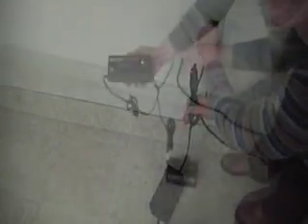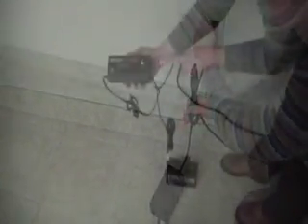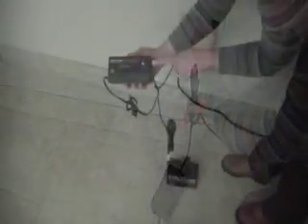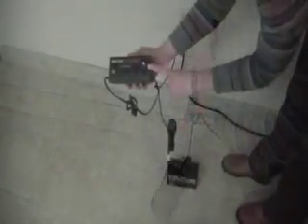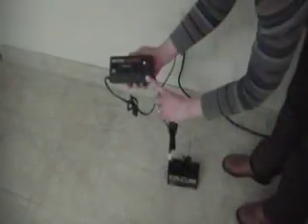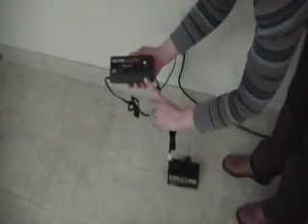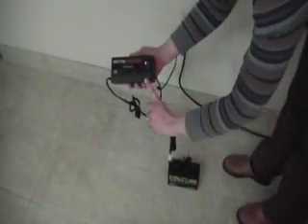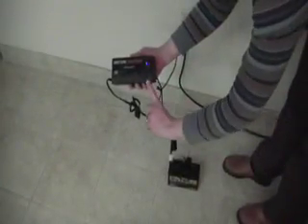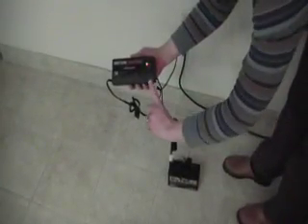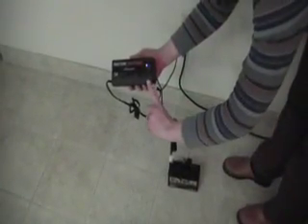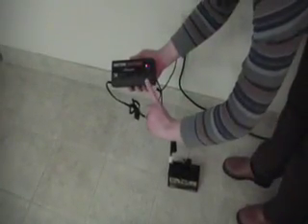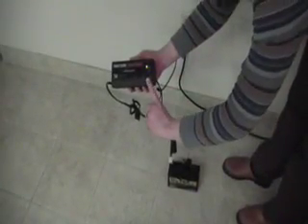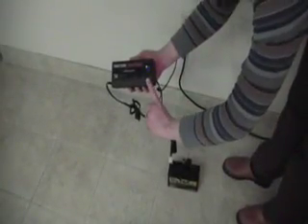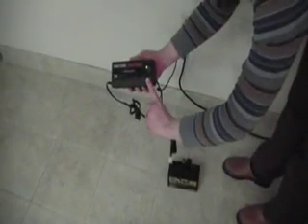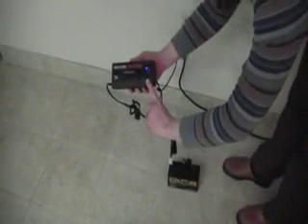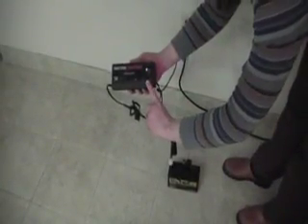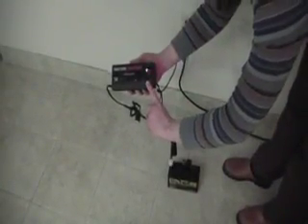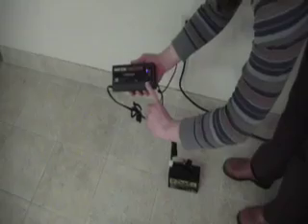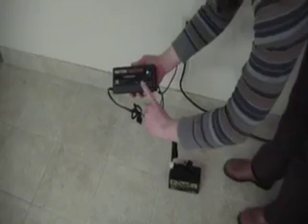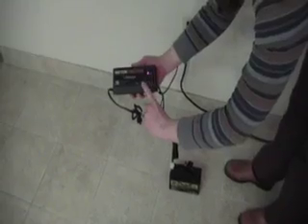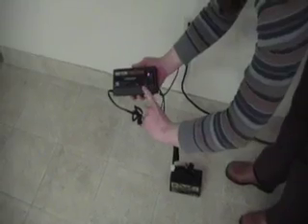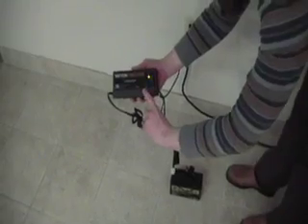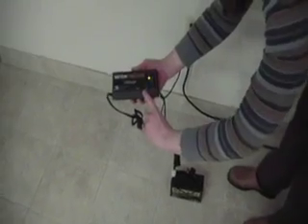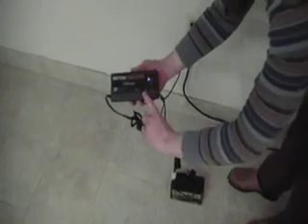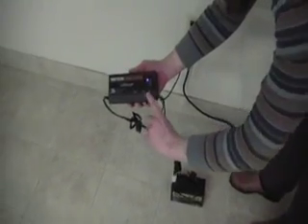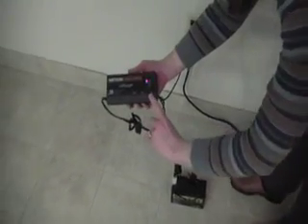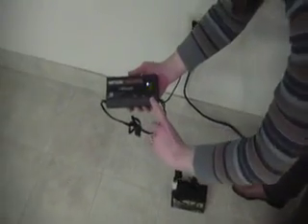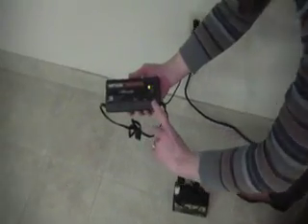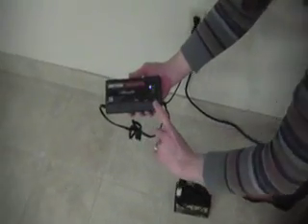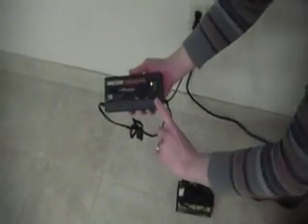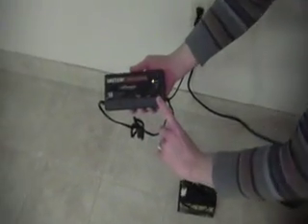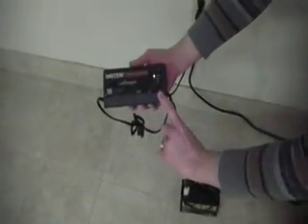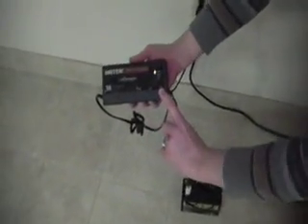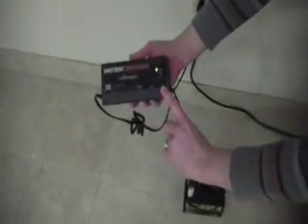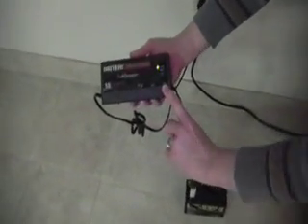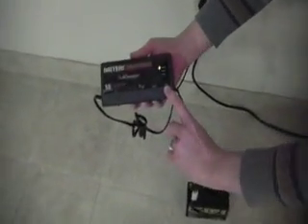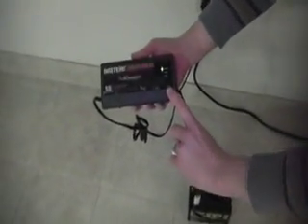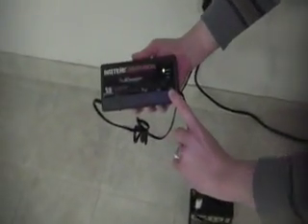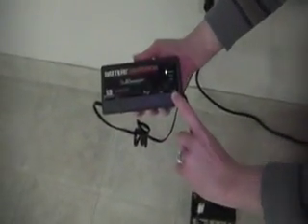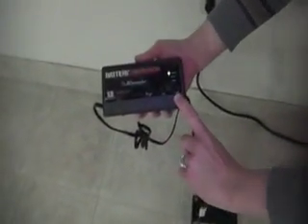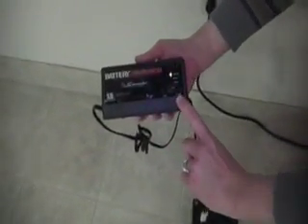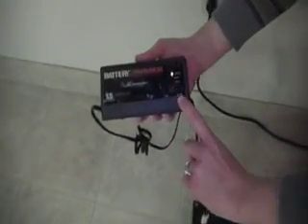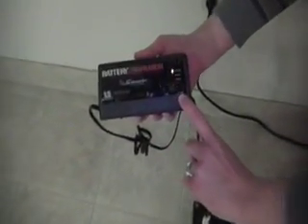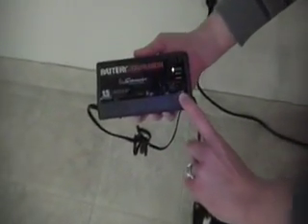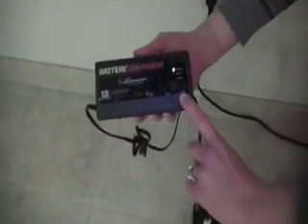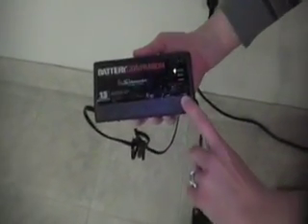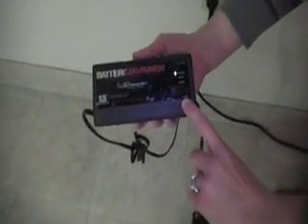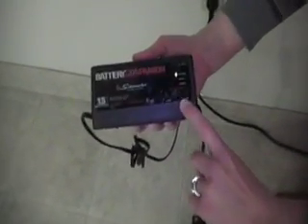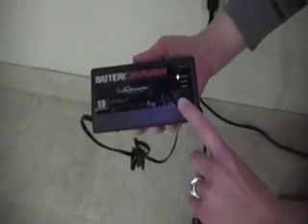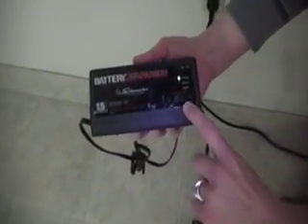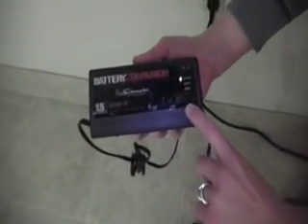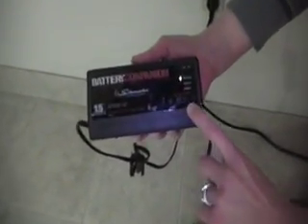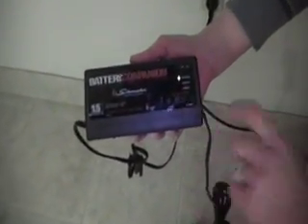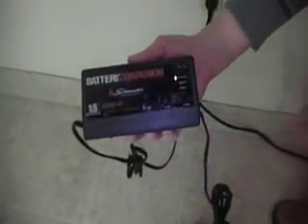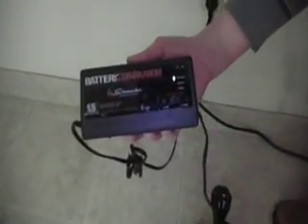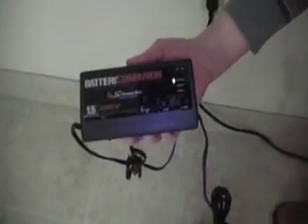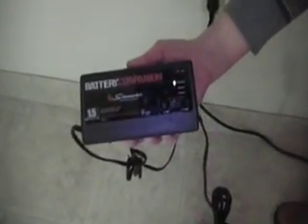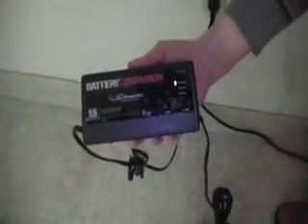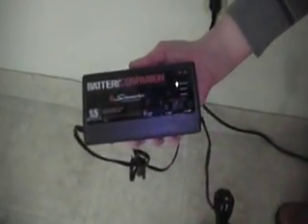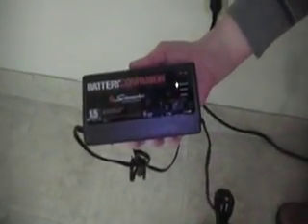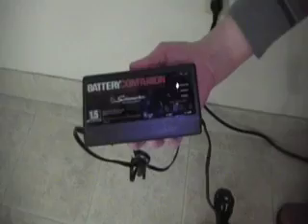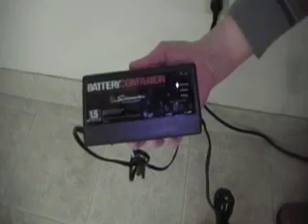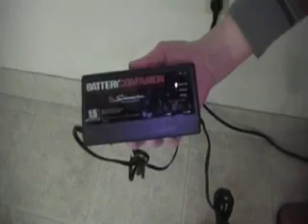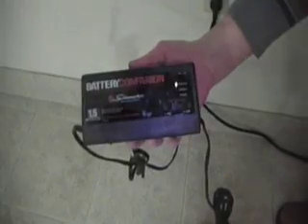Notice on the charger you have a switch between six and 12 volts. The battery is 12 volts, so you'll want to have it set for that.